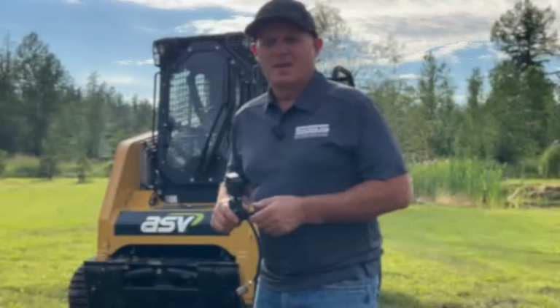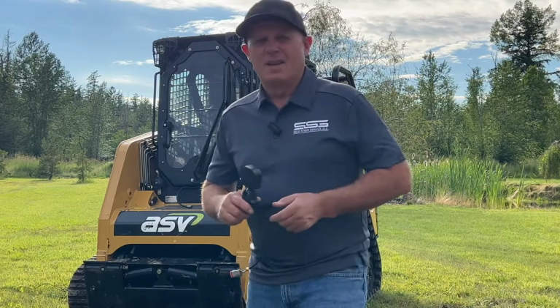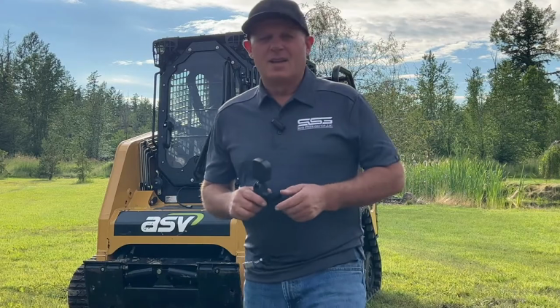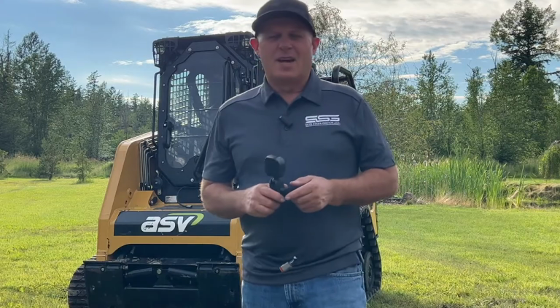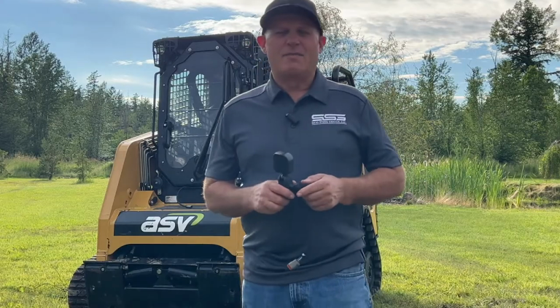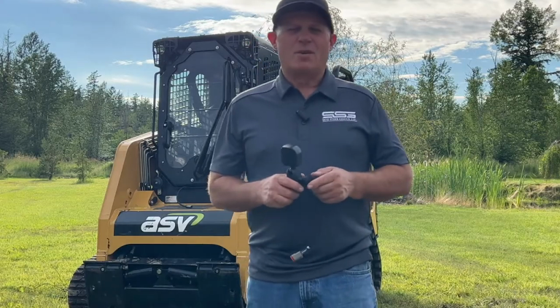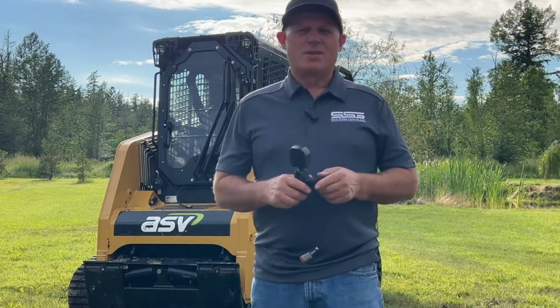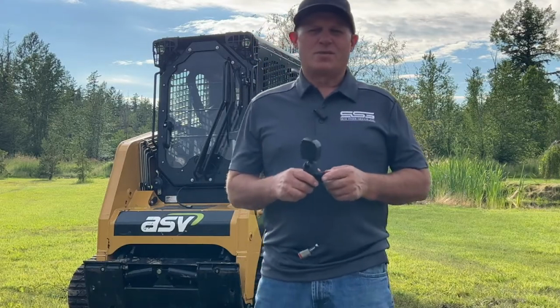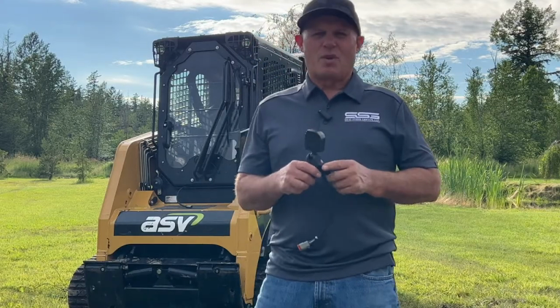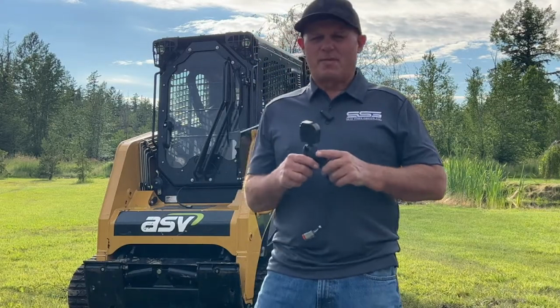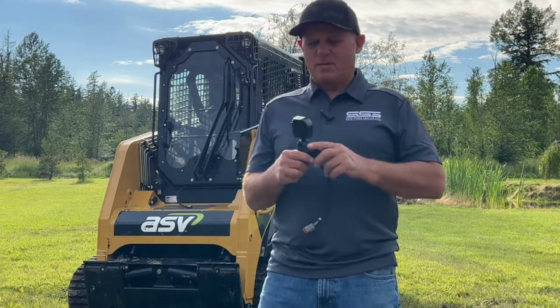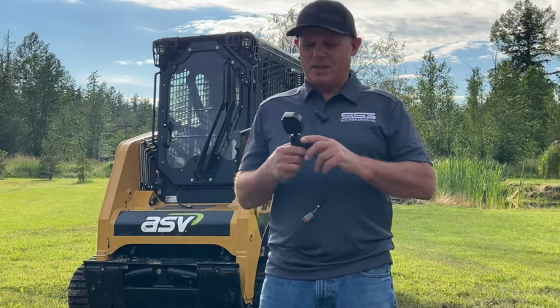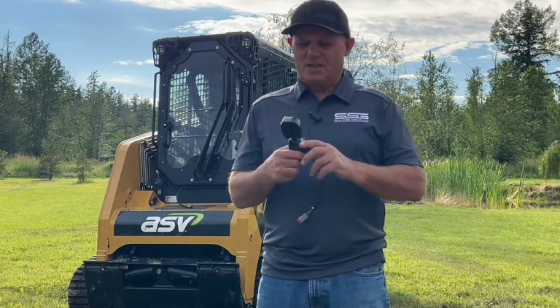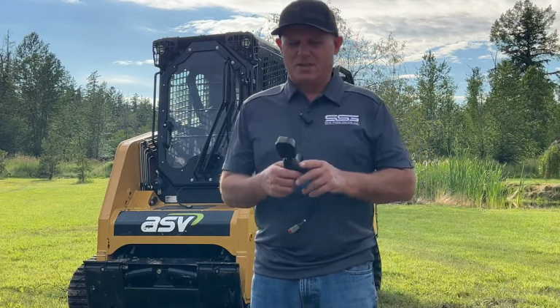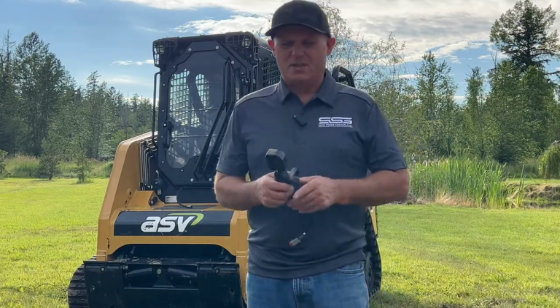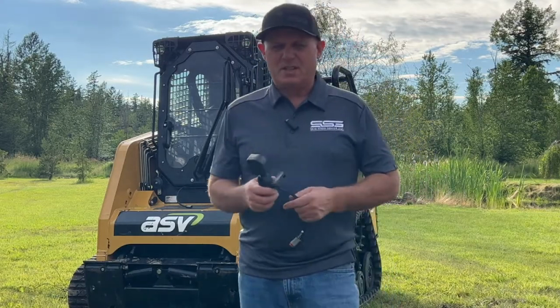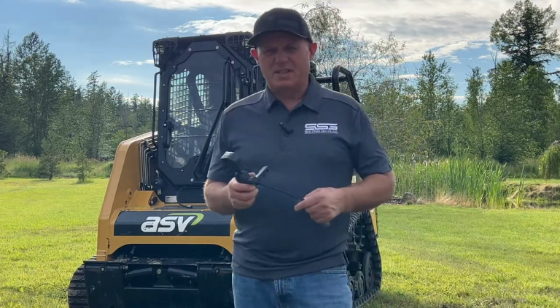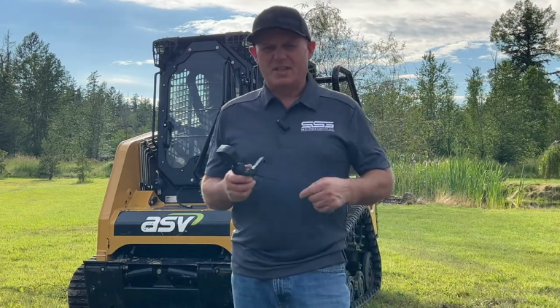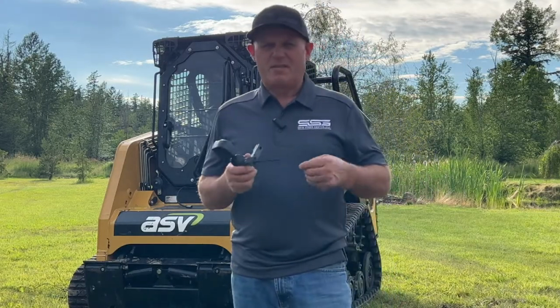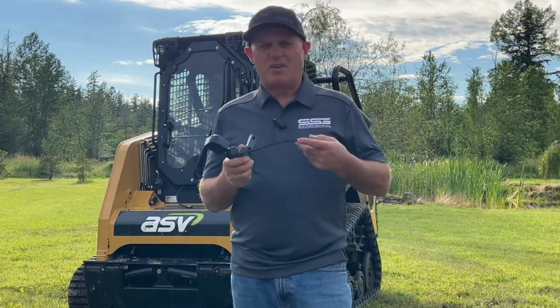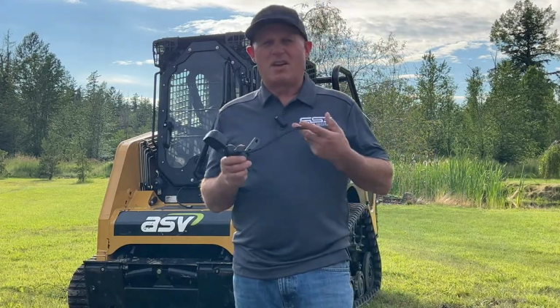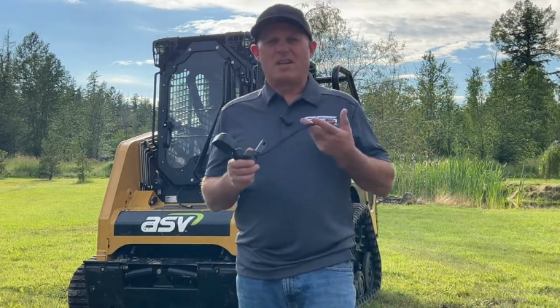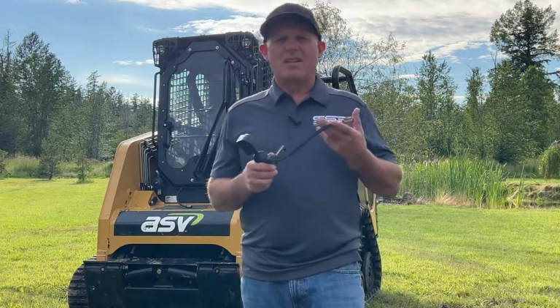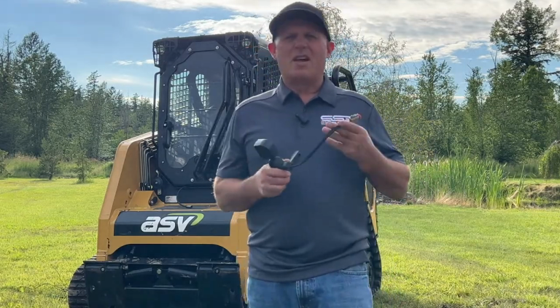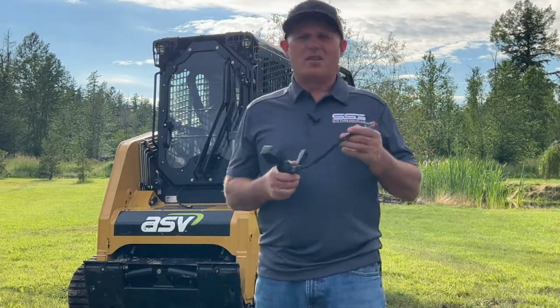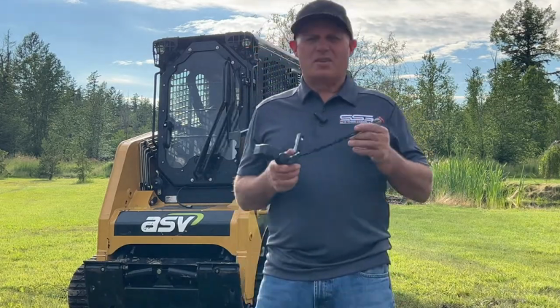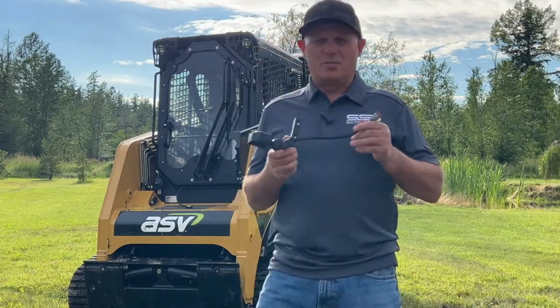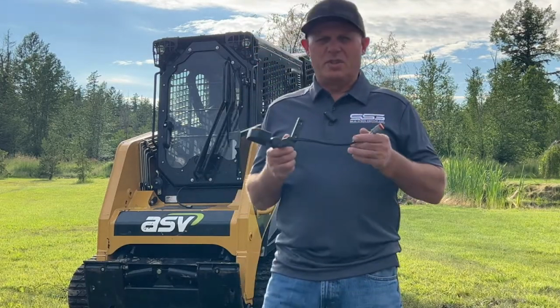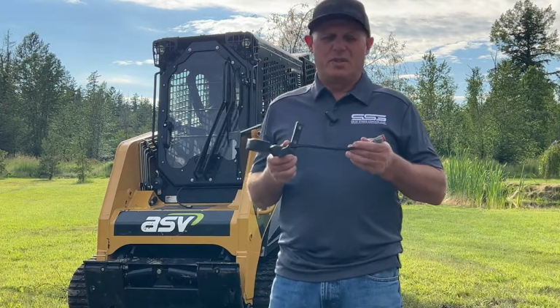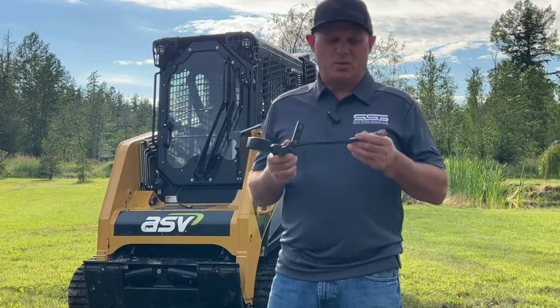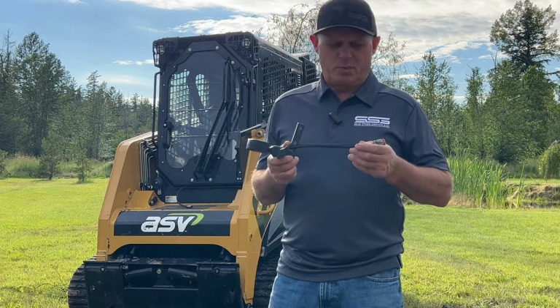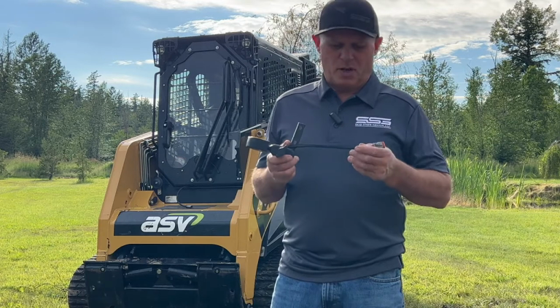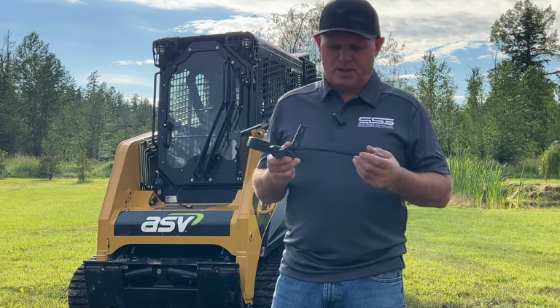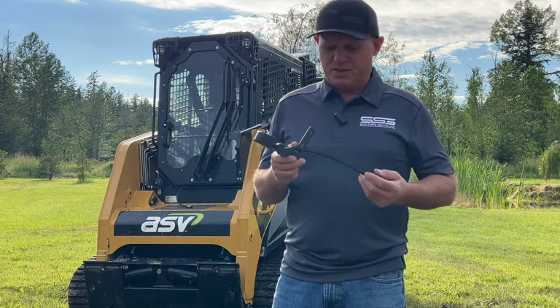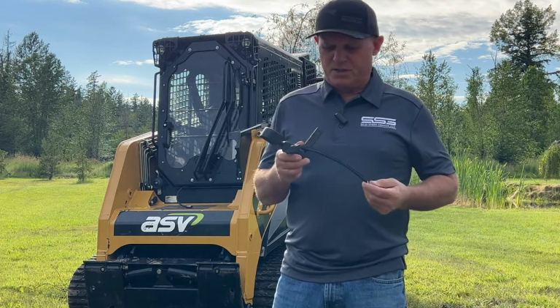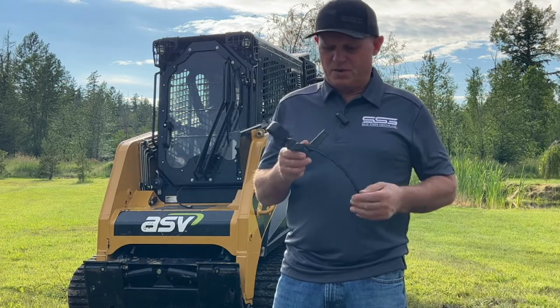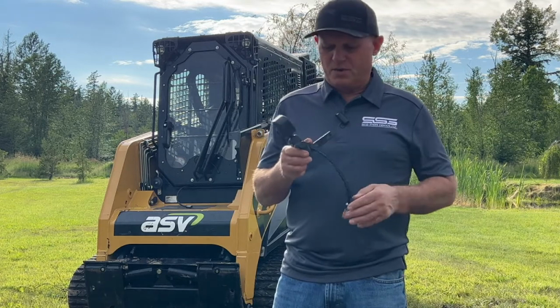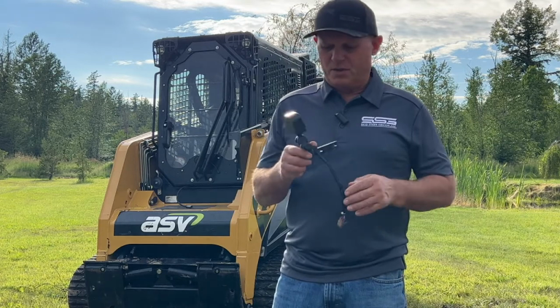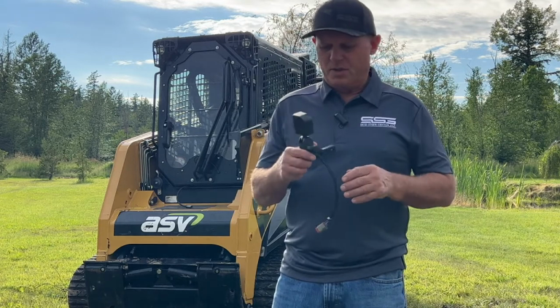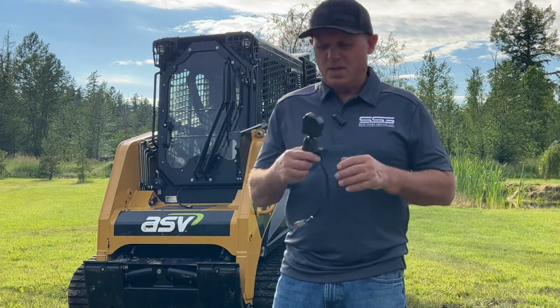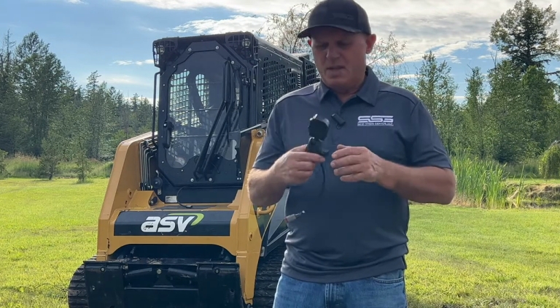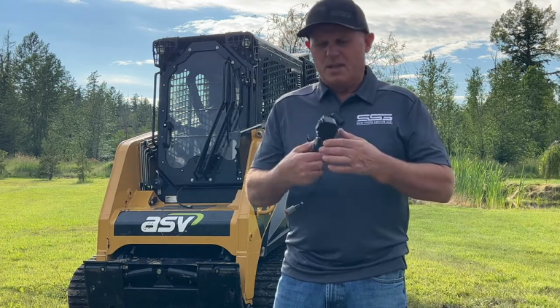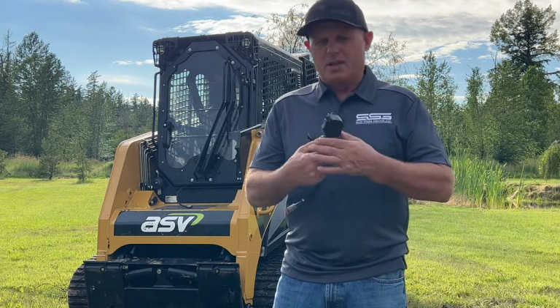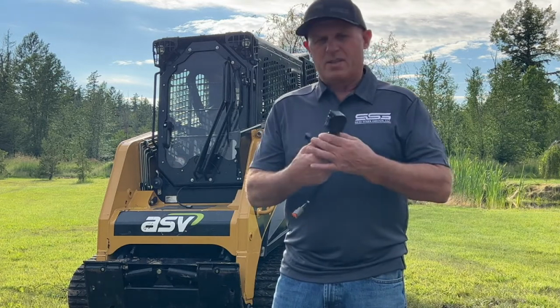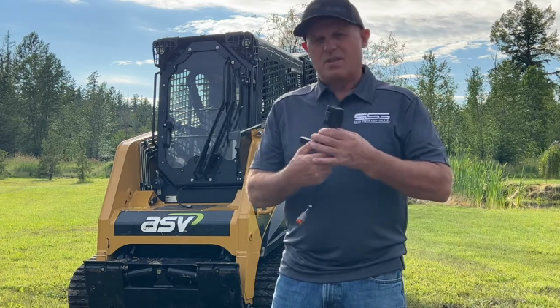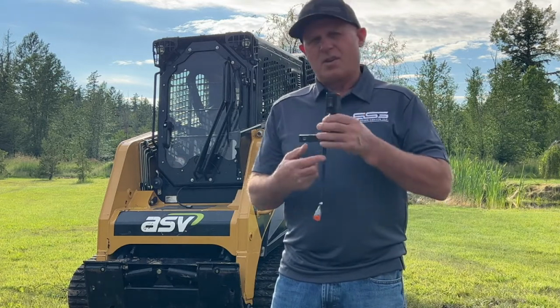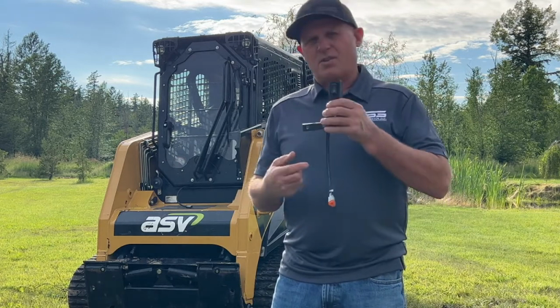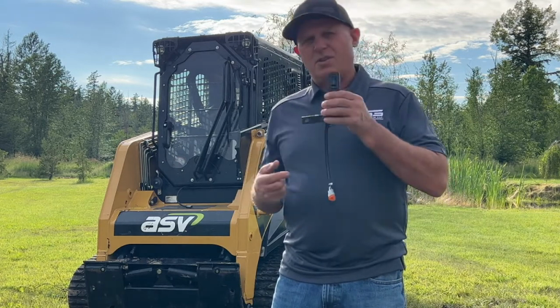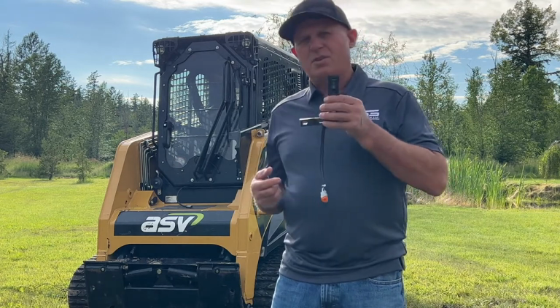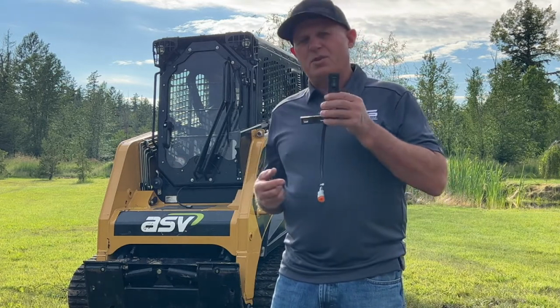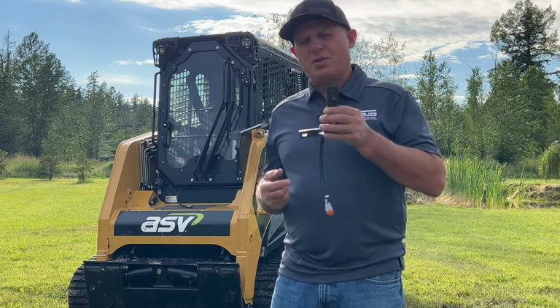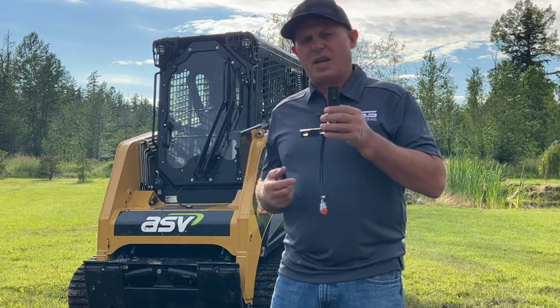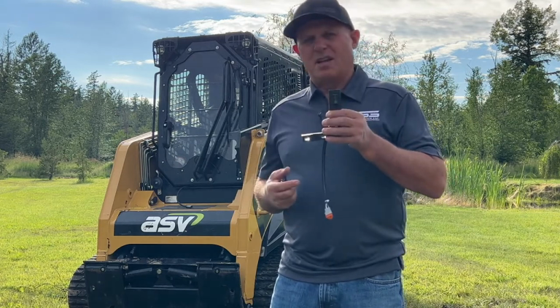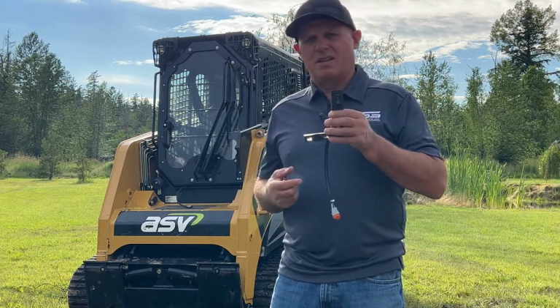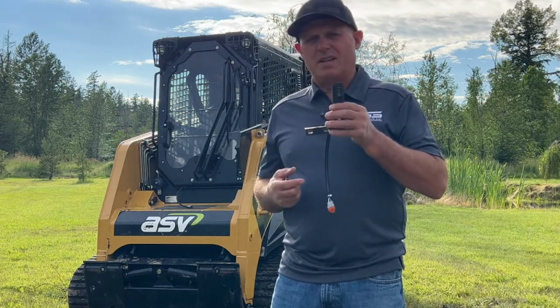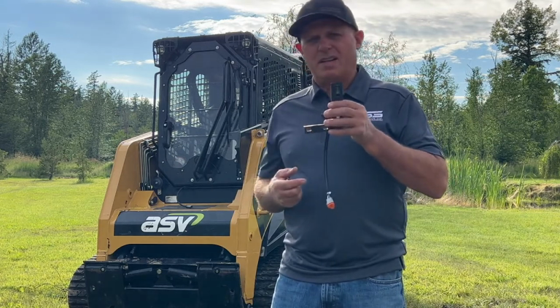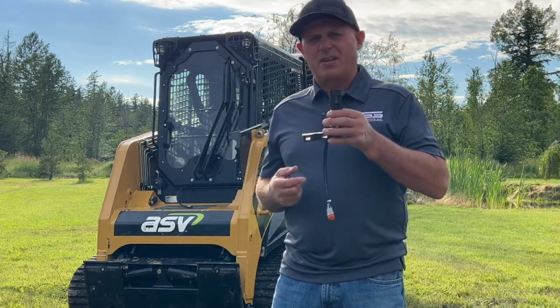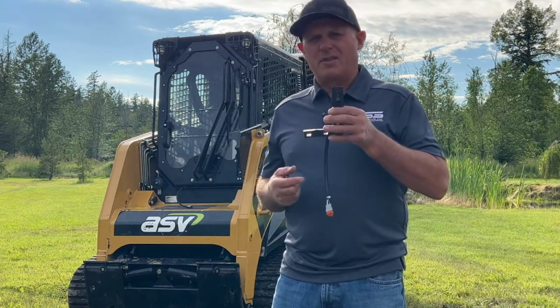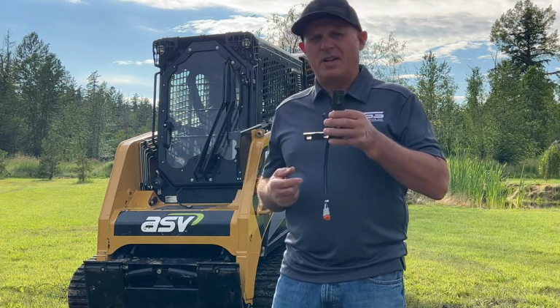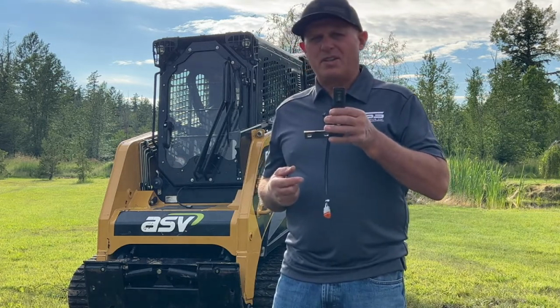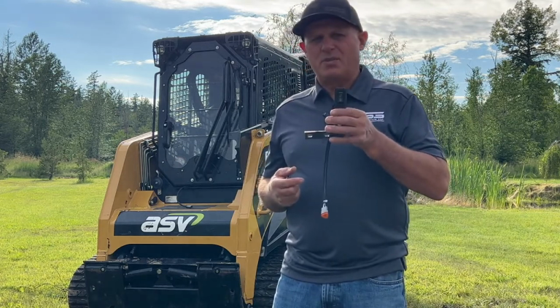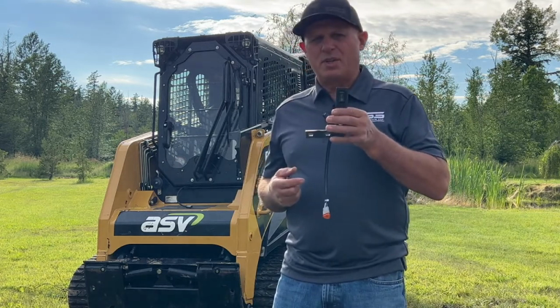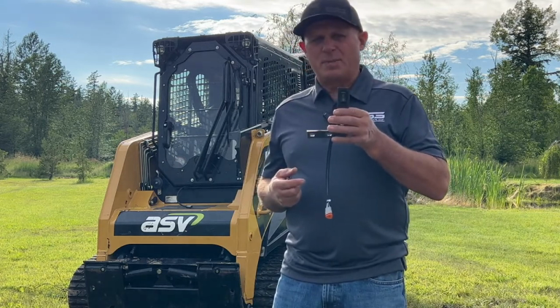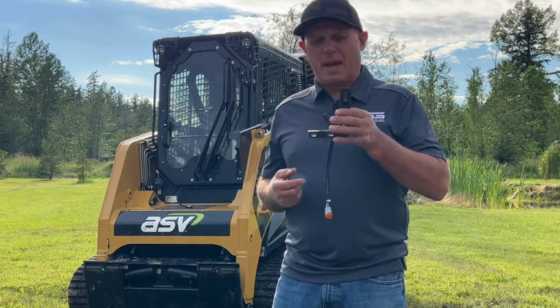Hi folks, it's Rob from SkidSteerGenius and I've got another really cool product to show you. This is our two channel integrated switch pack.